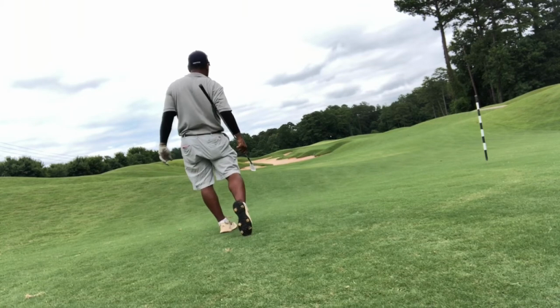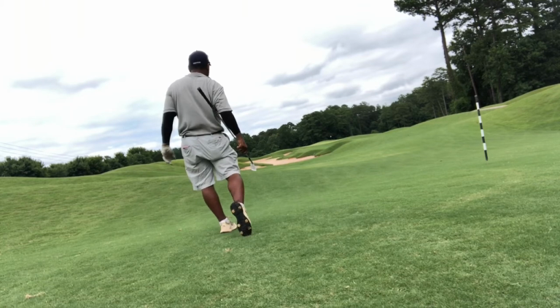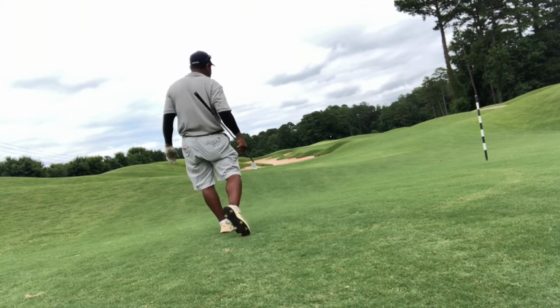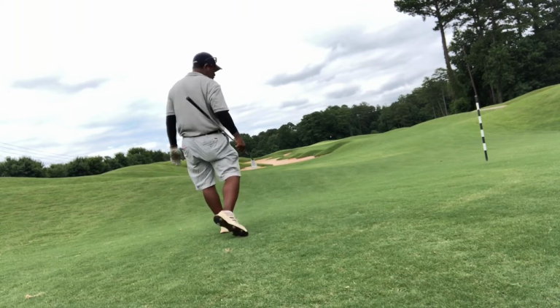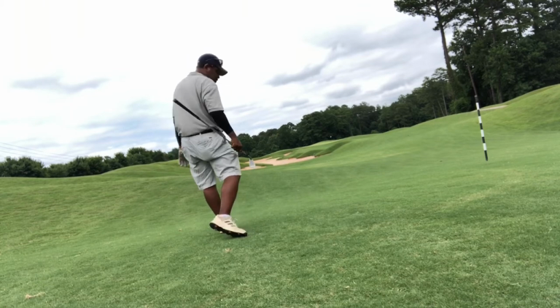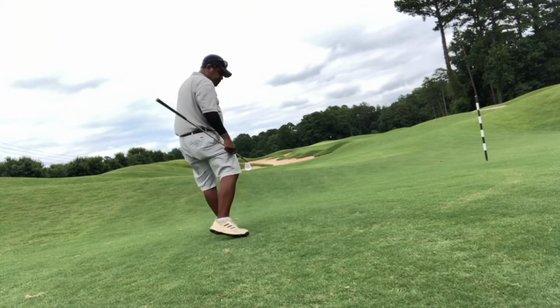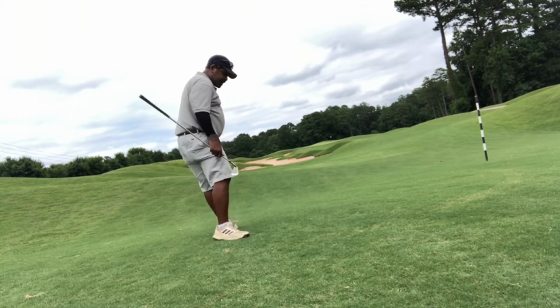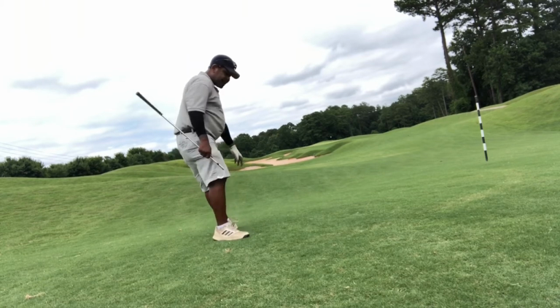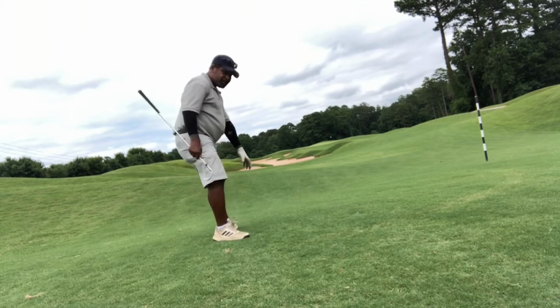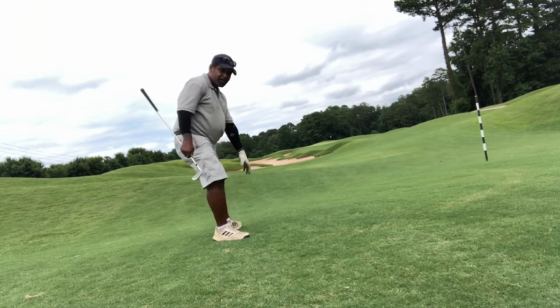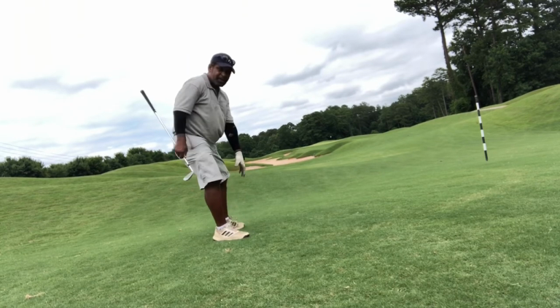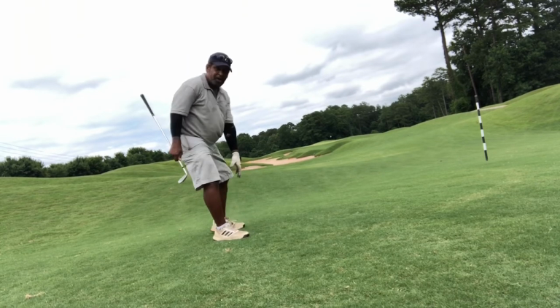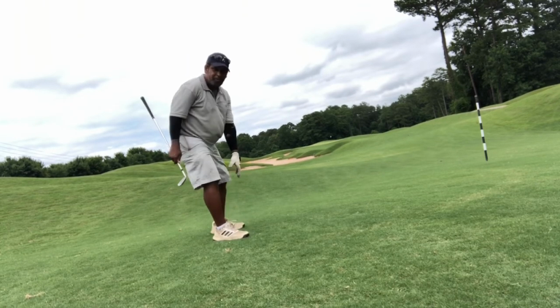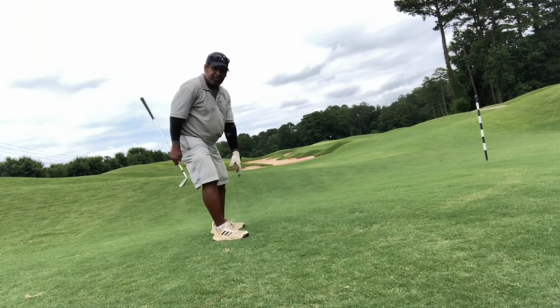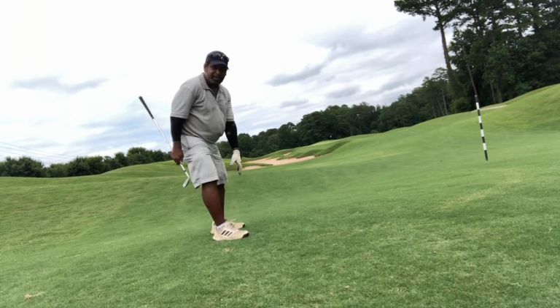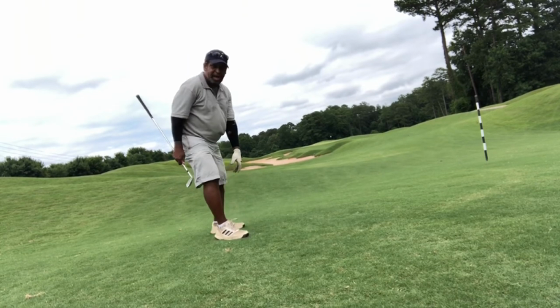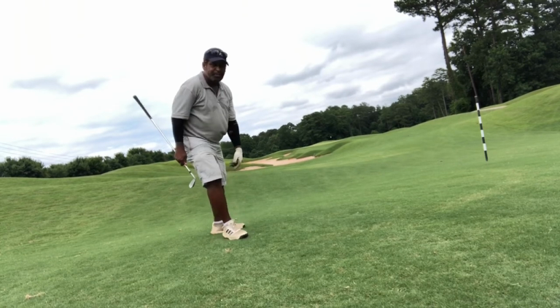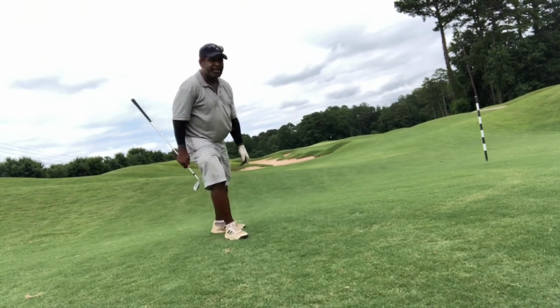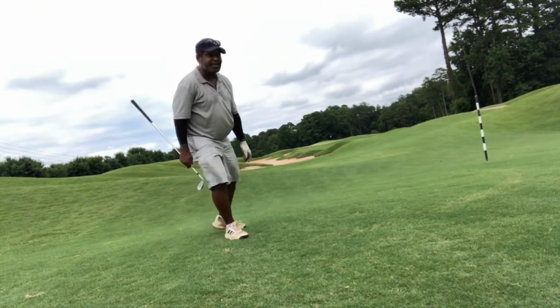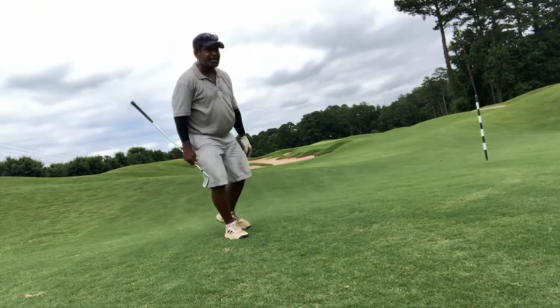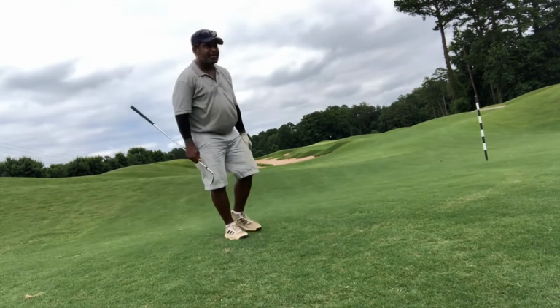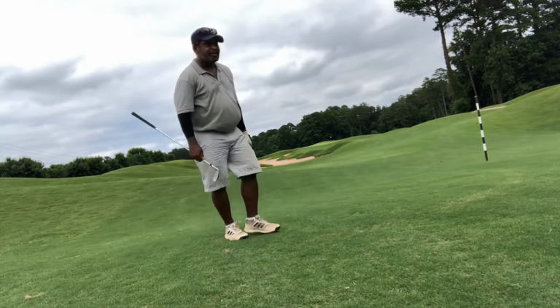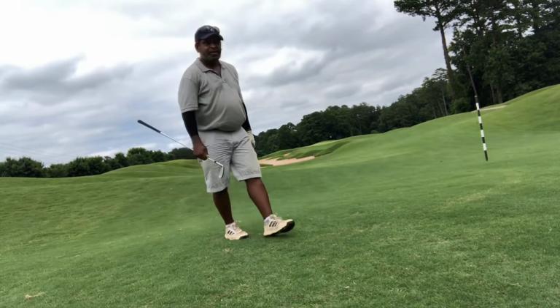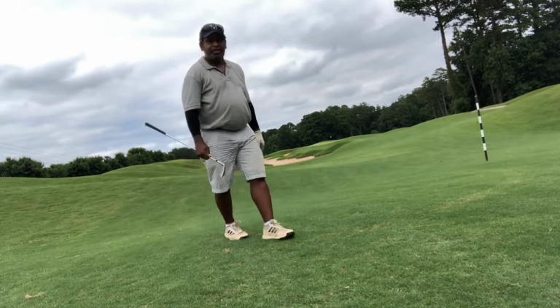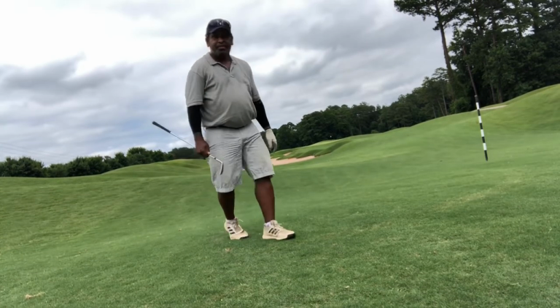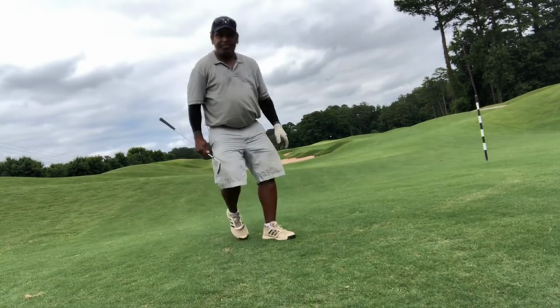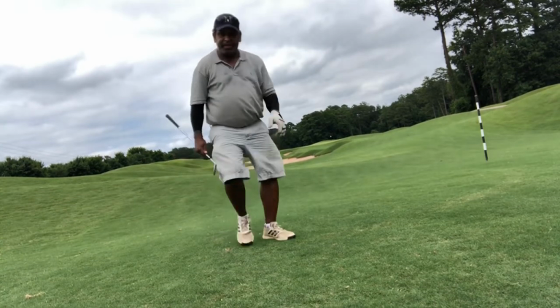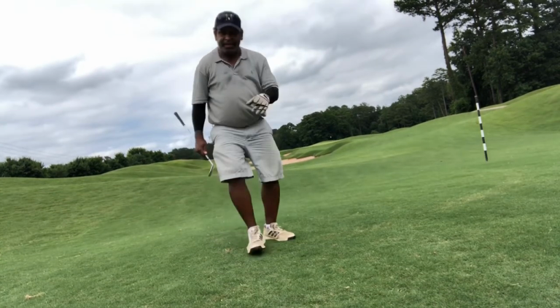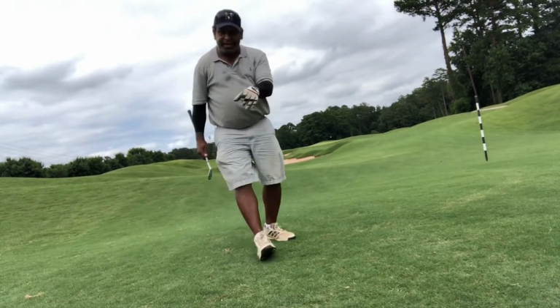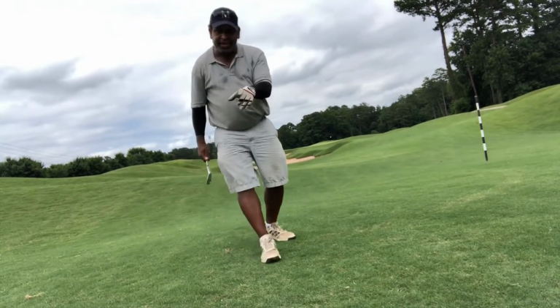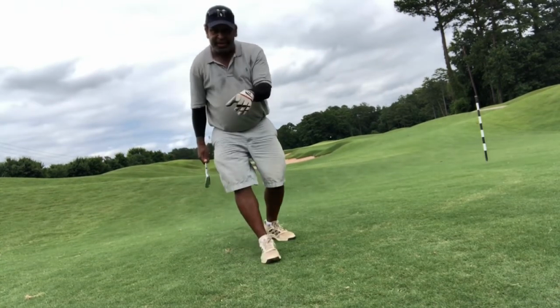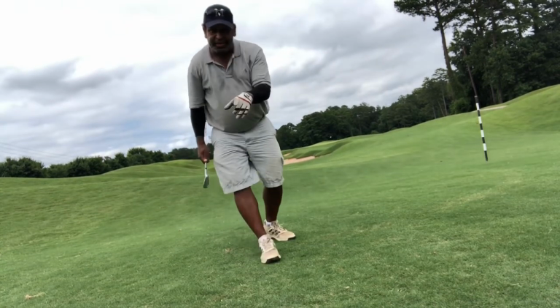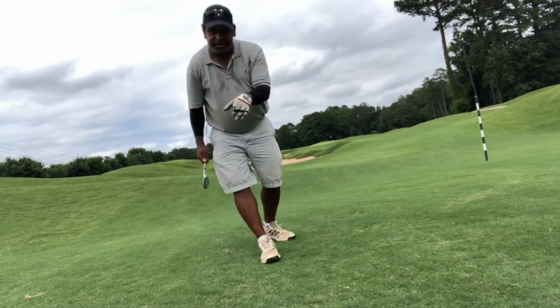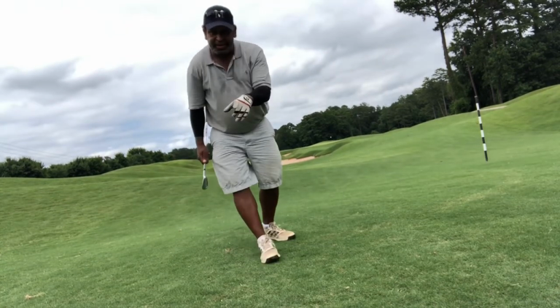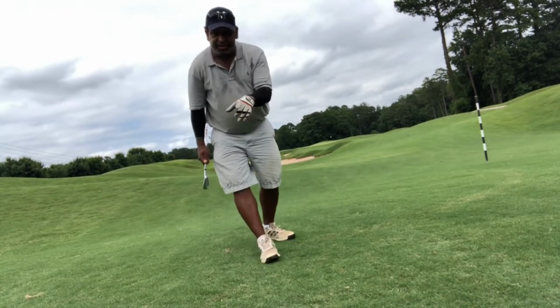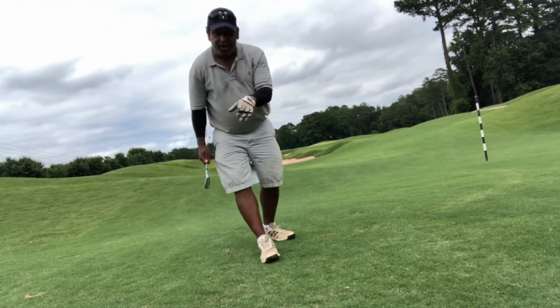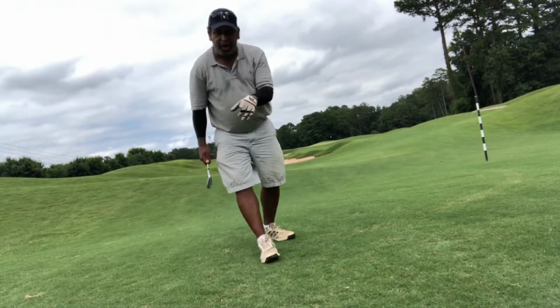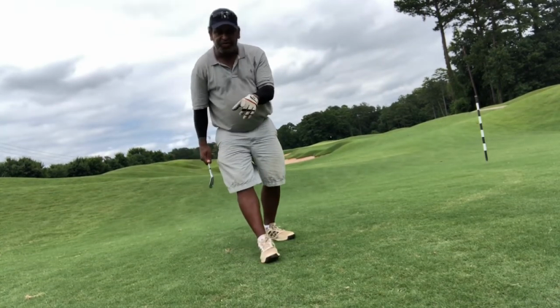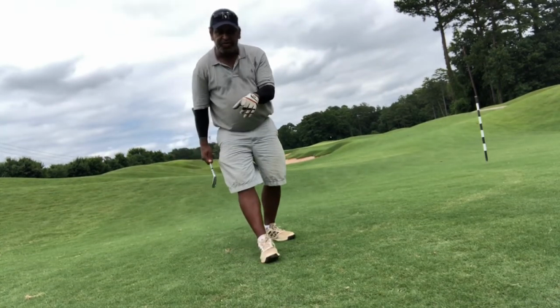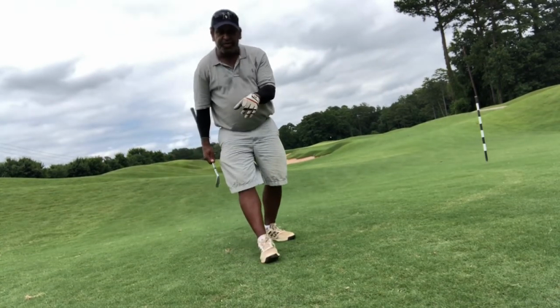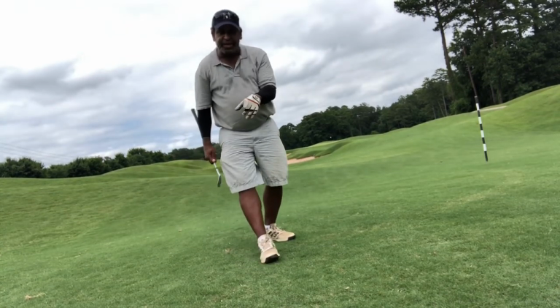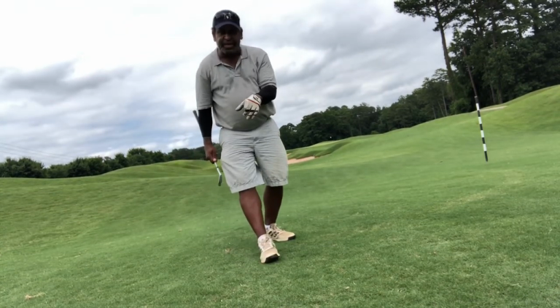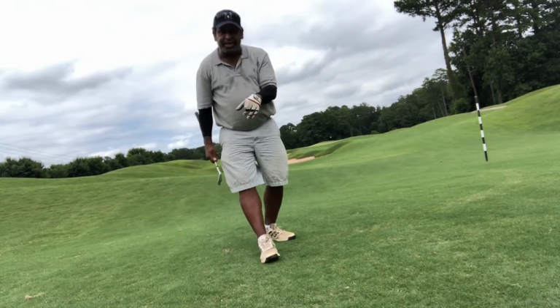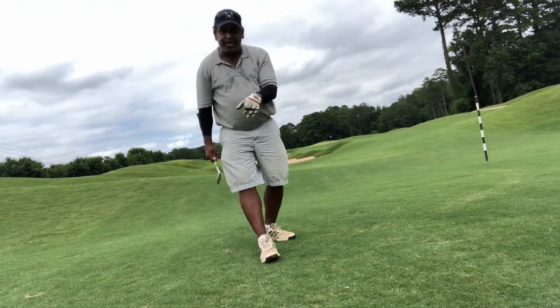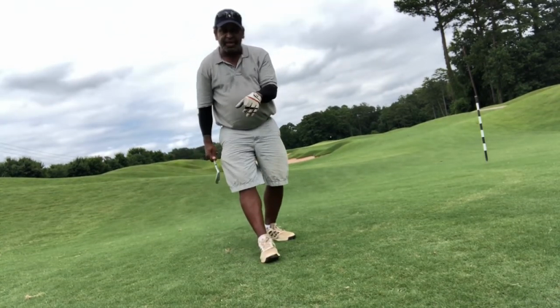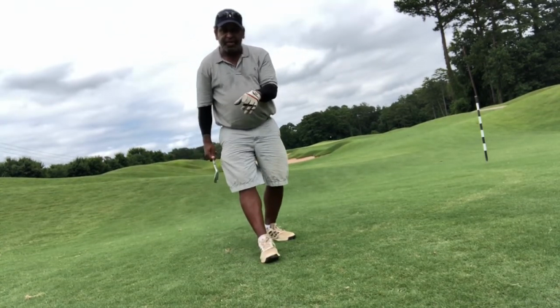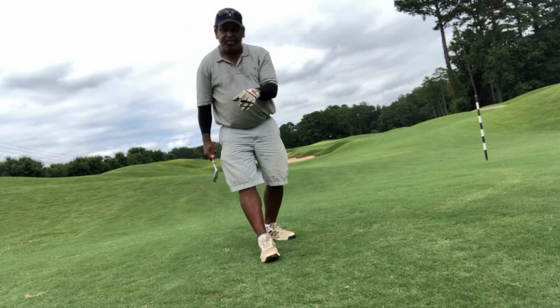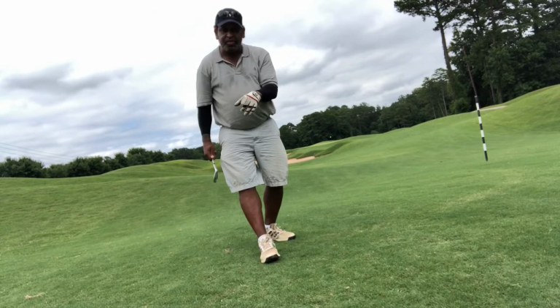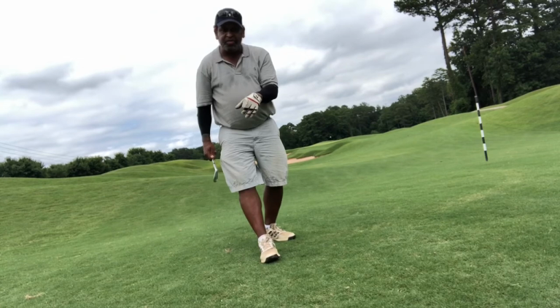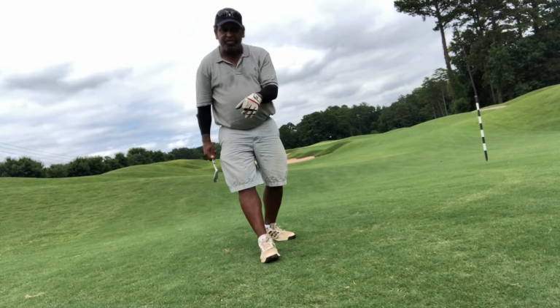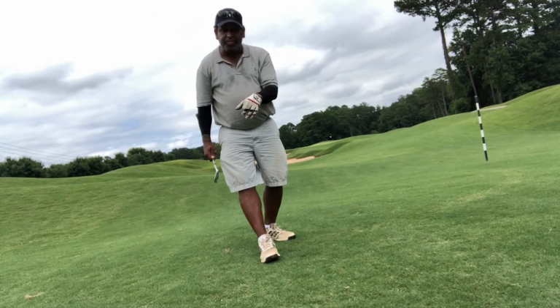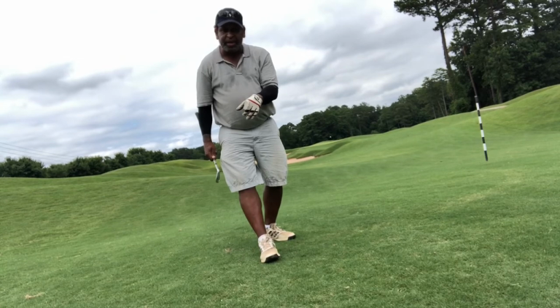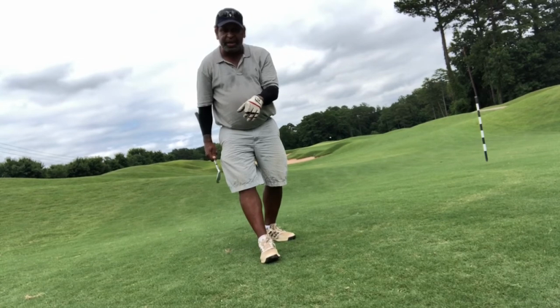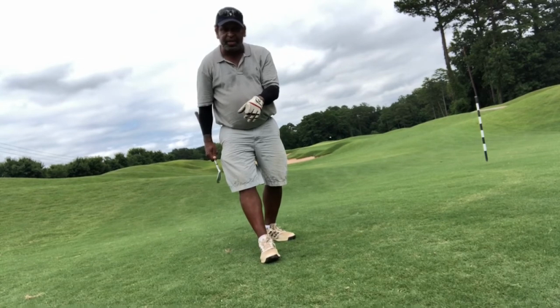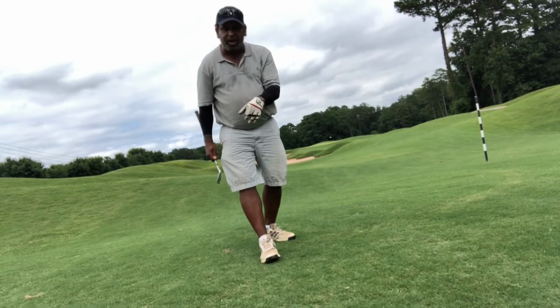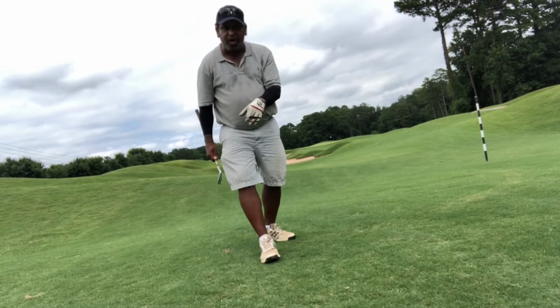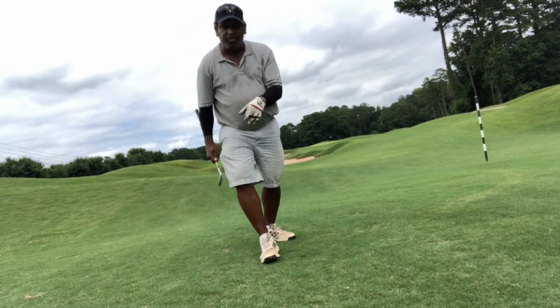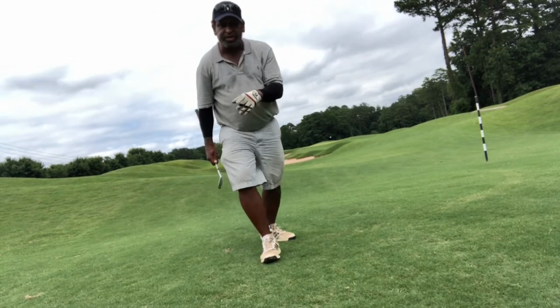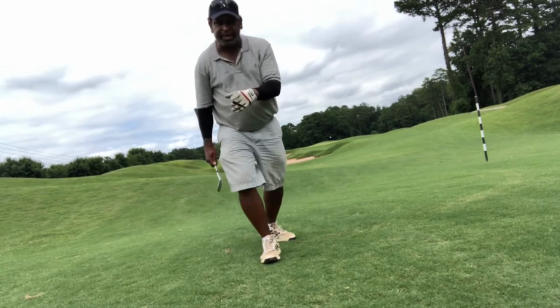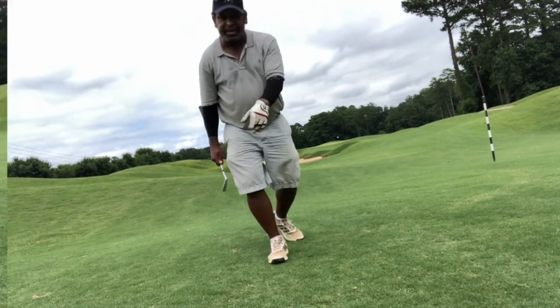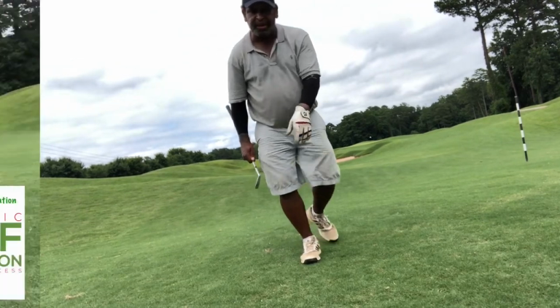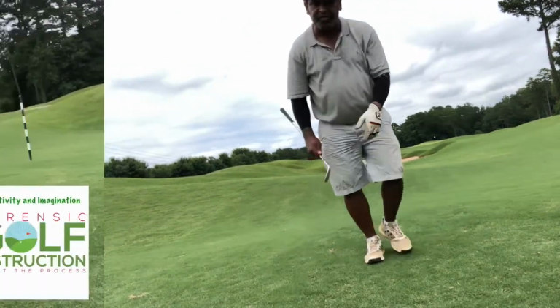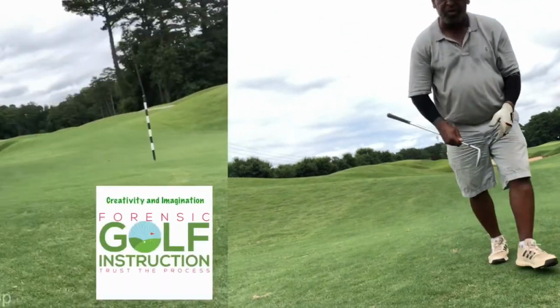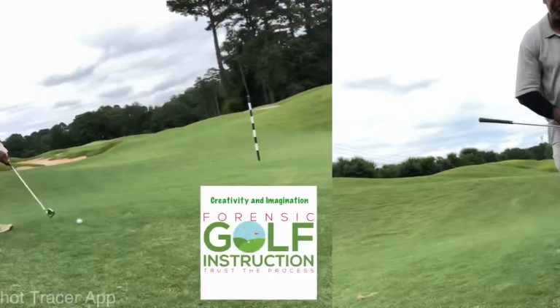Side hill lie almost got me, didn't it — but it didn't. Golf swing versus playing golf. Take care folks.